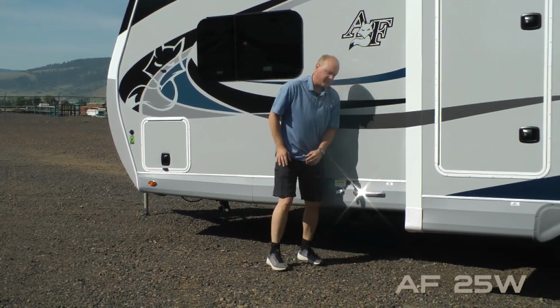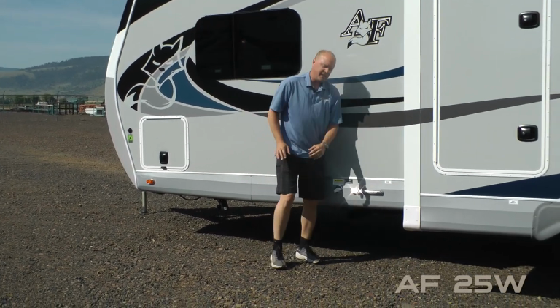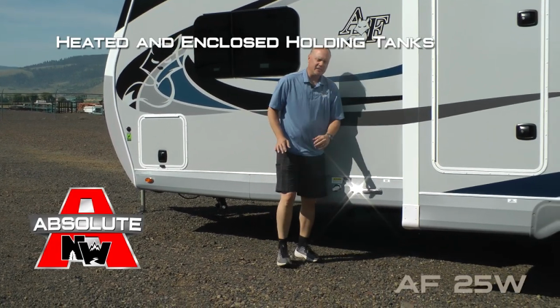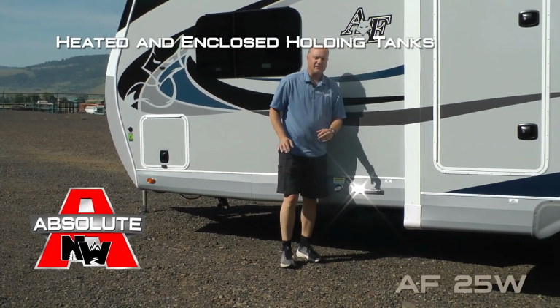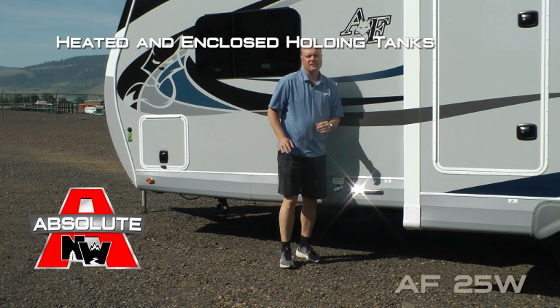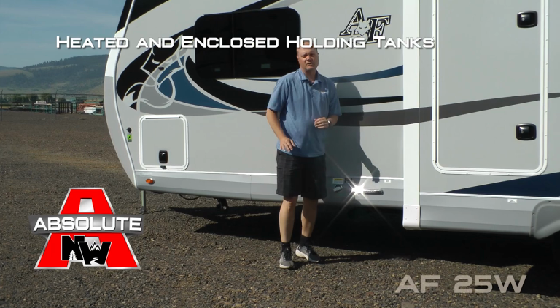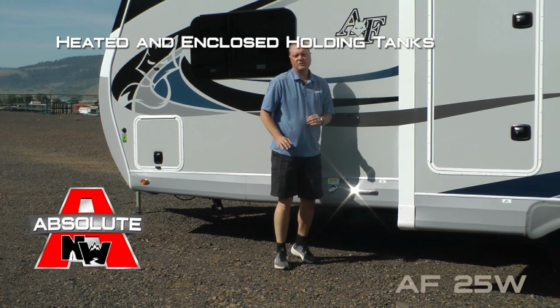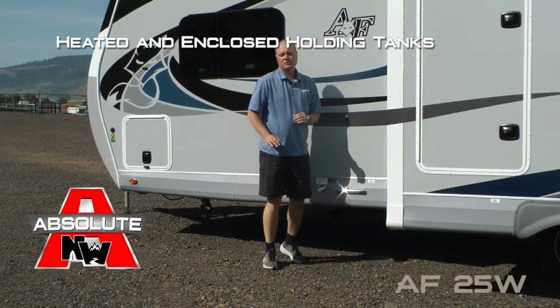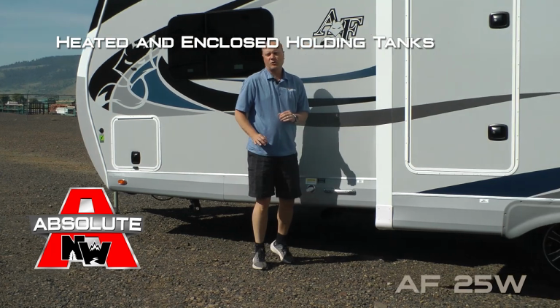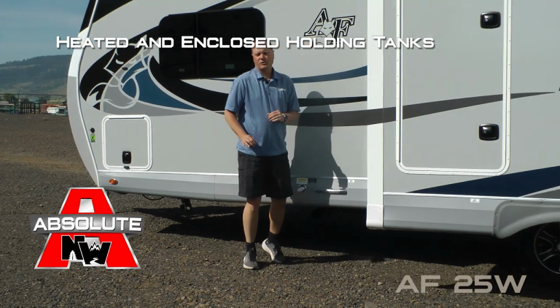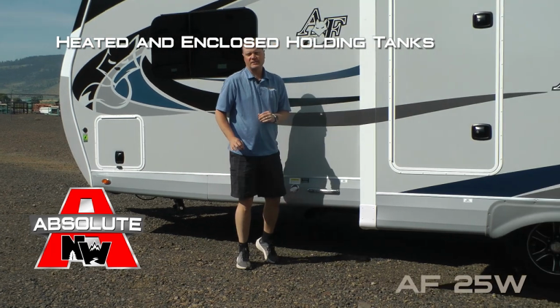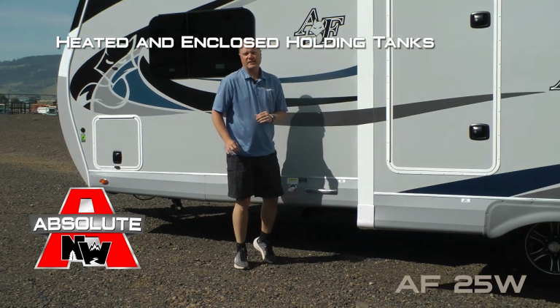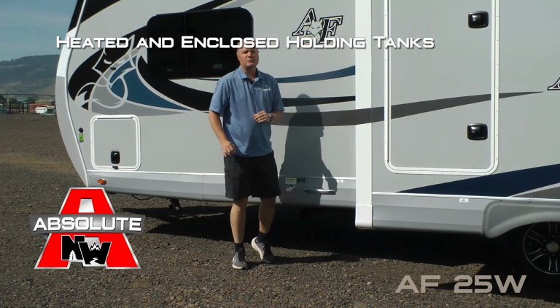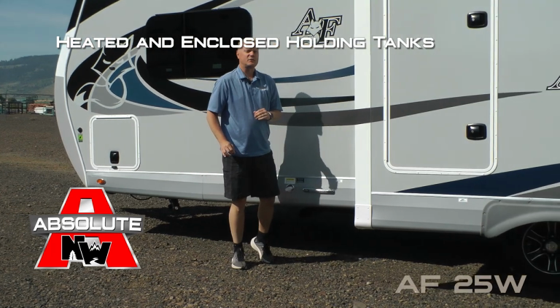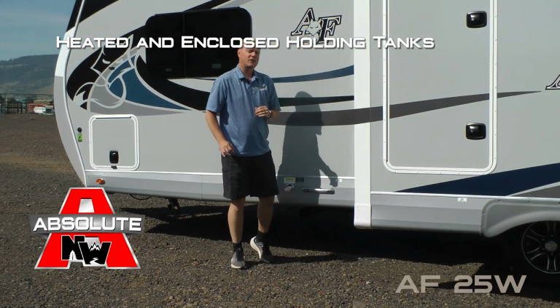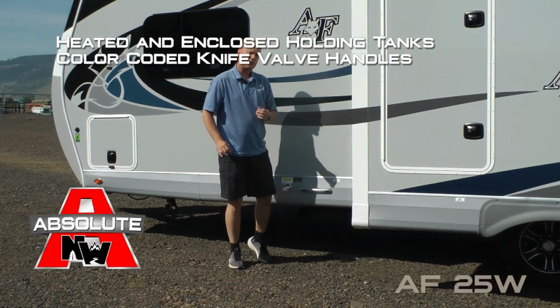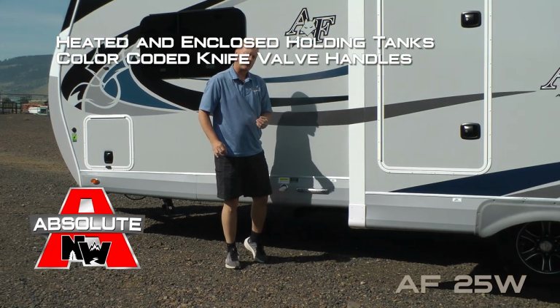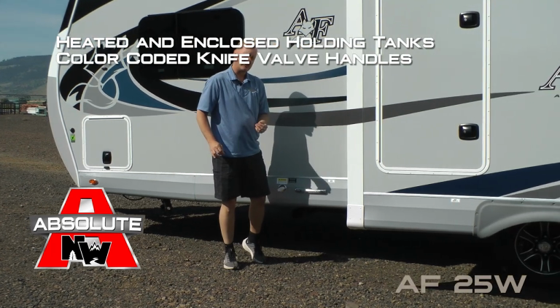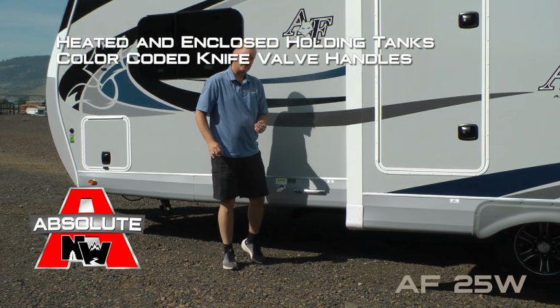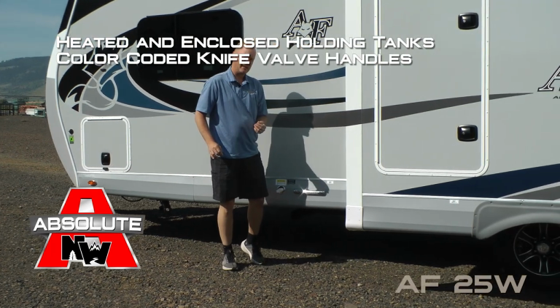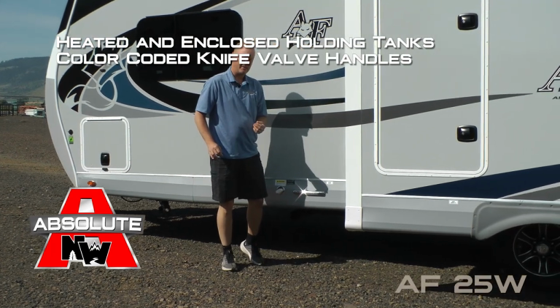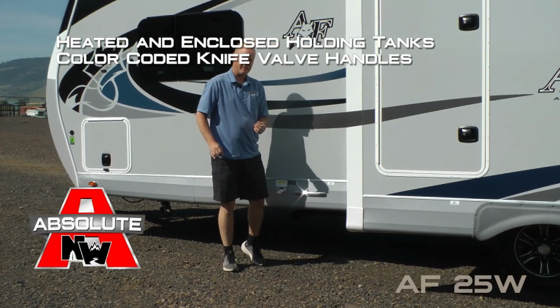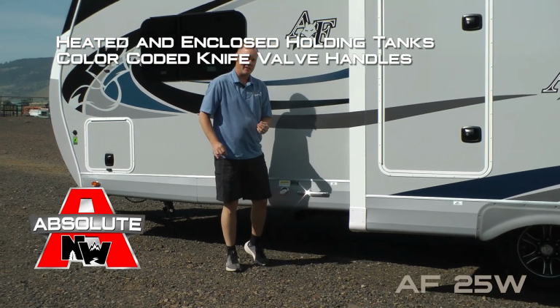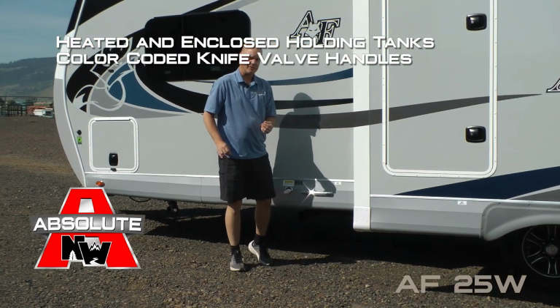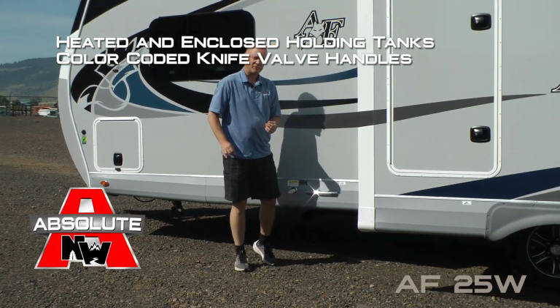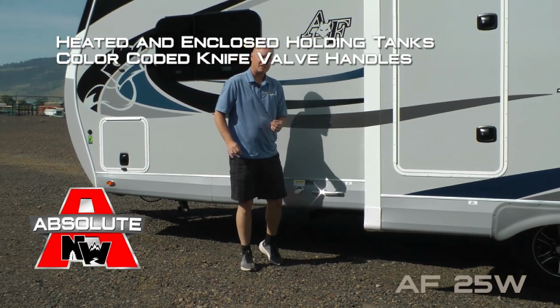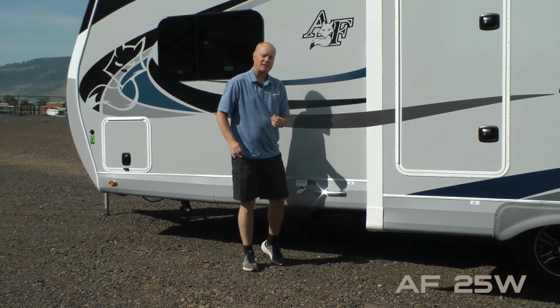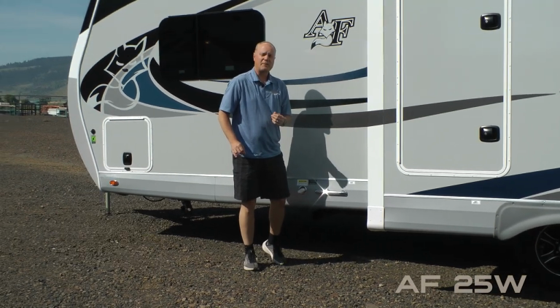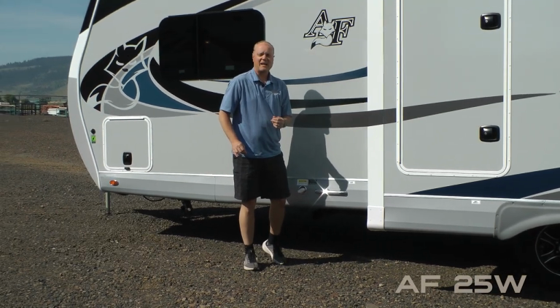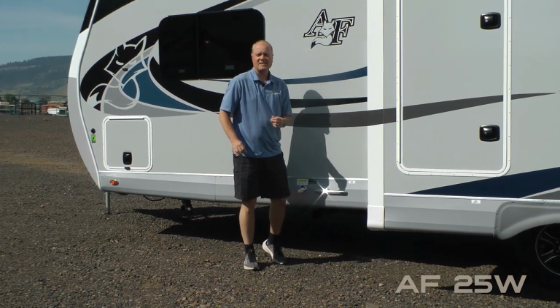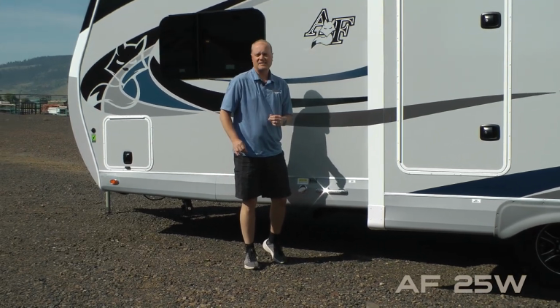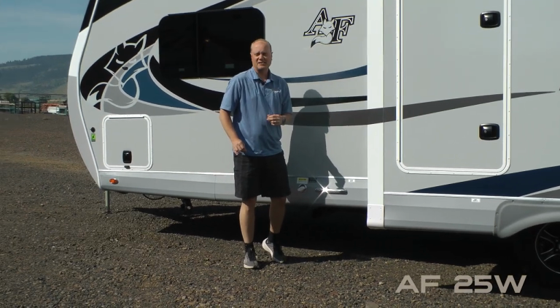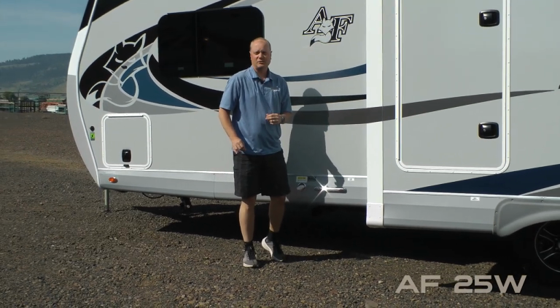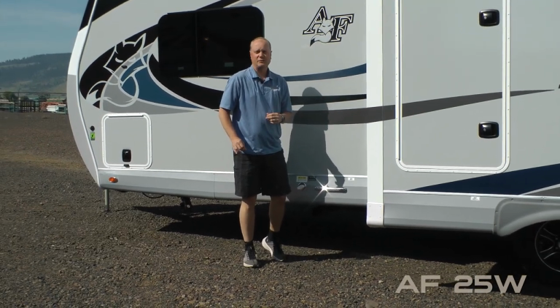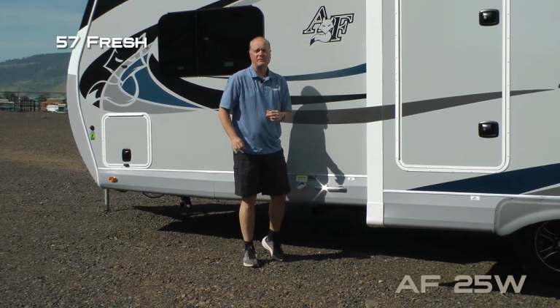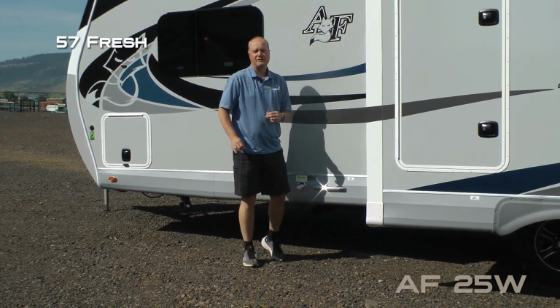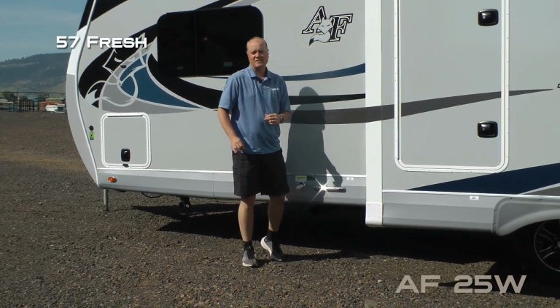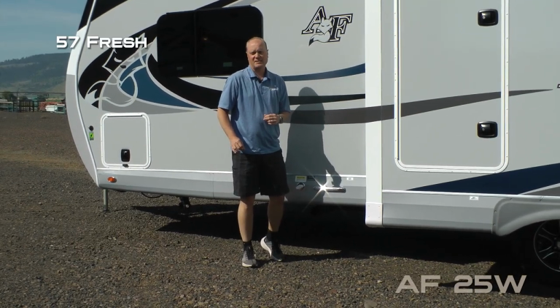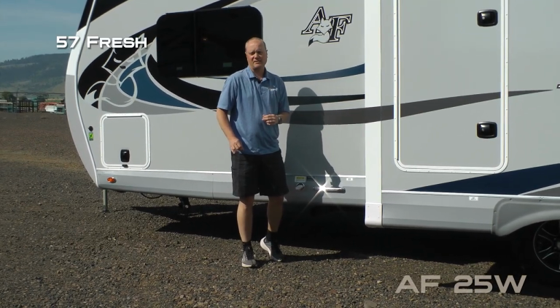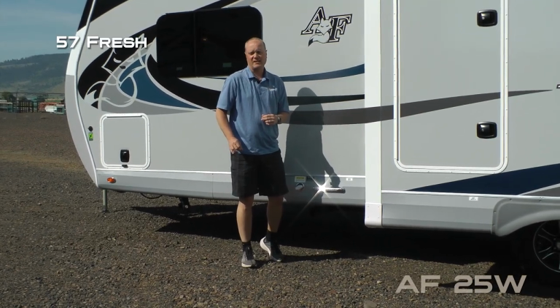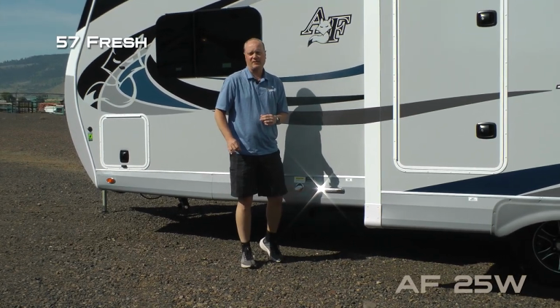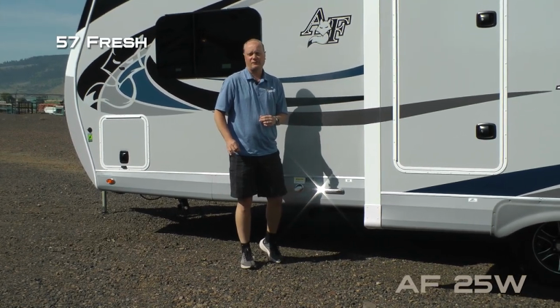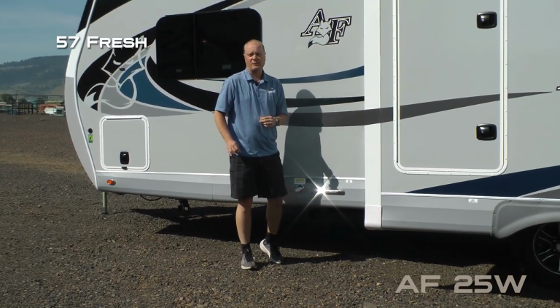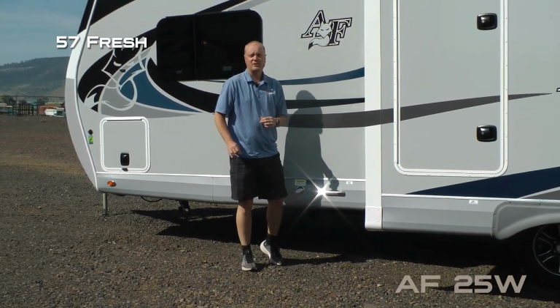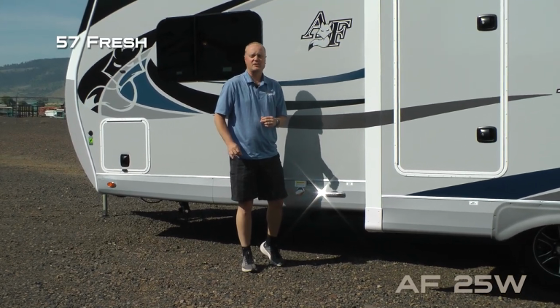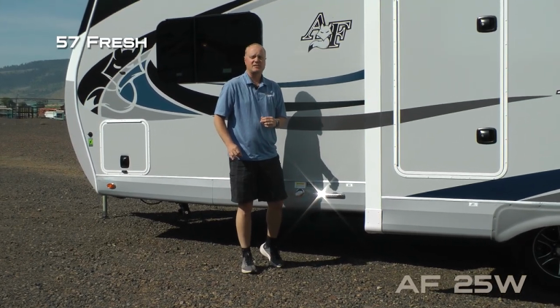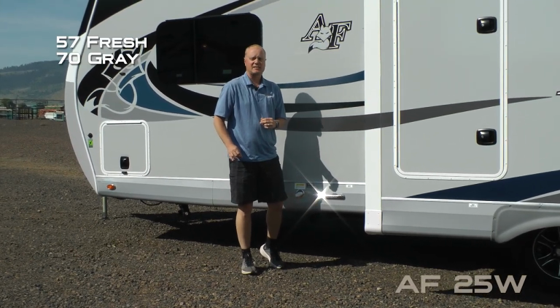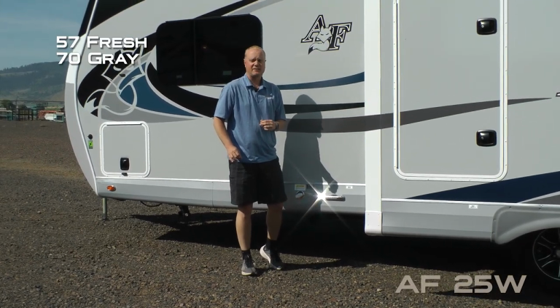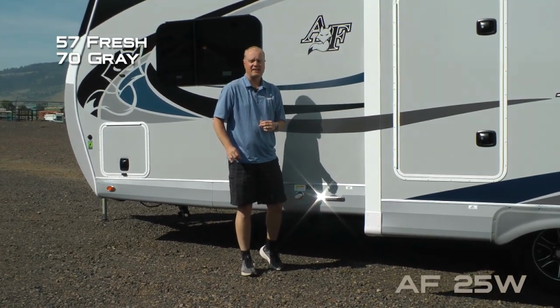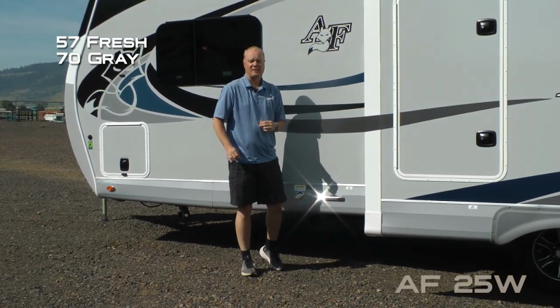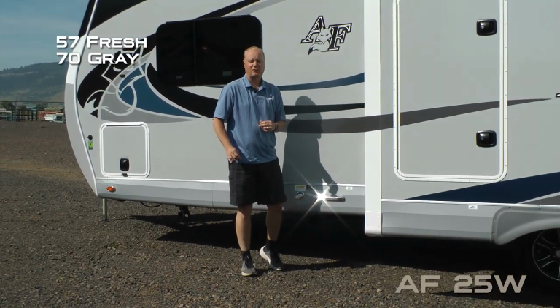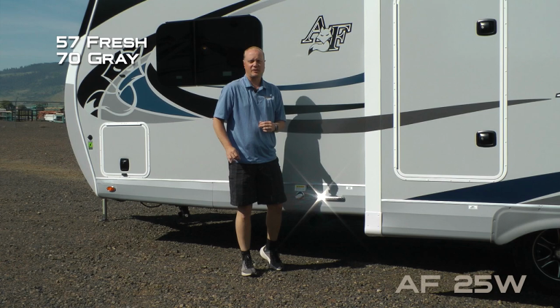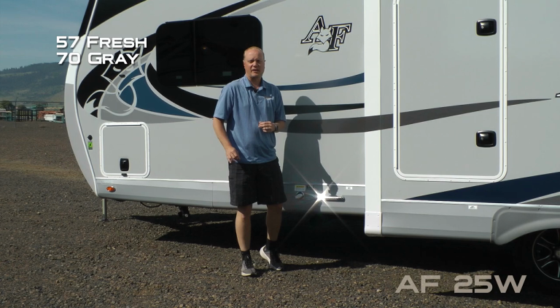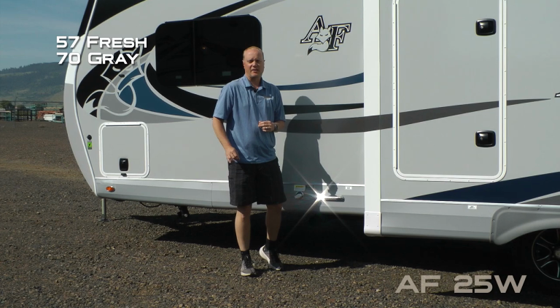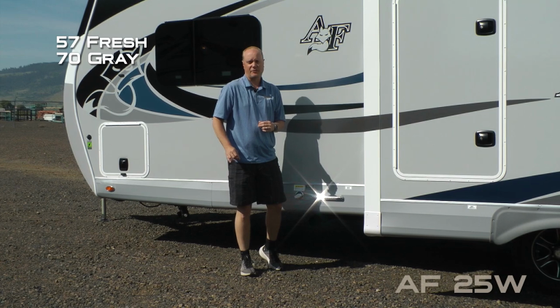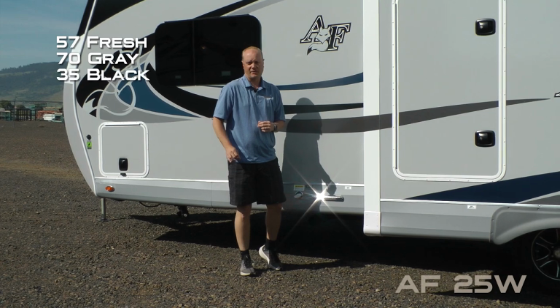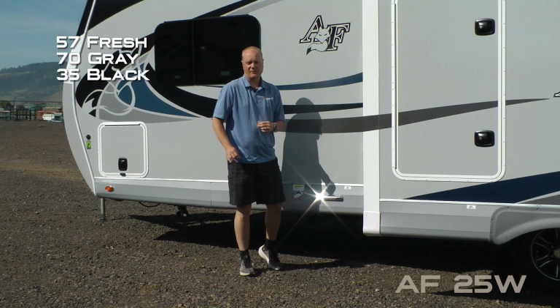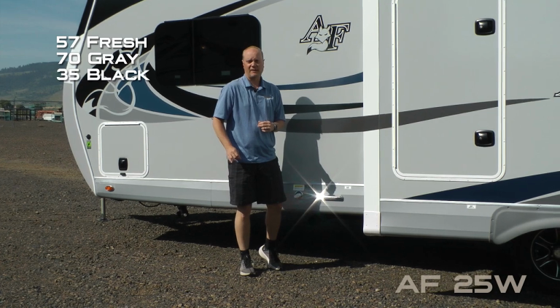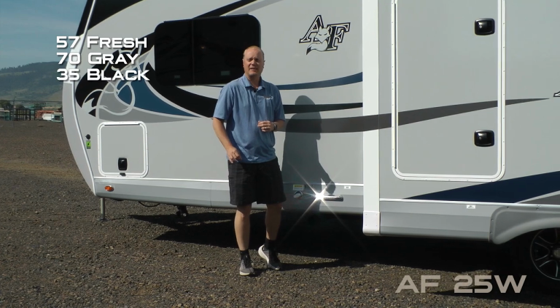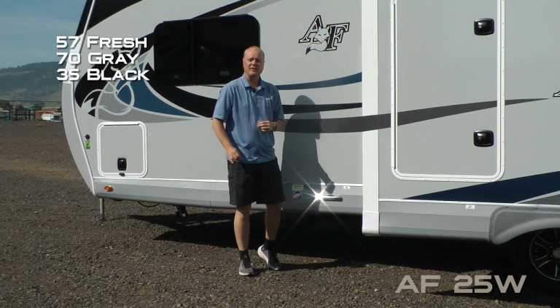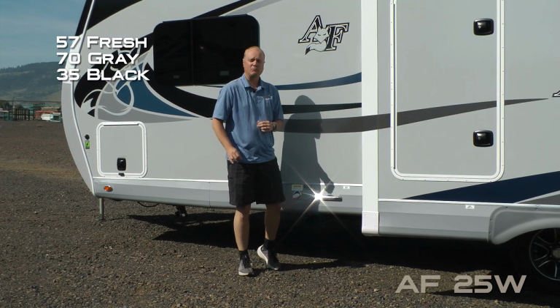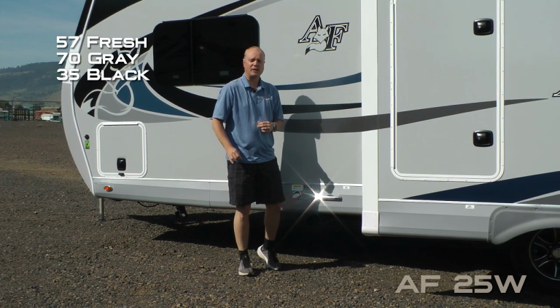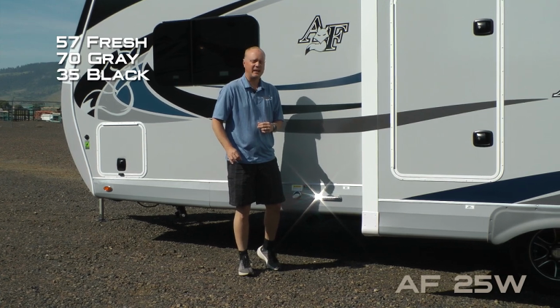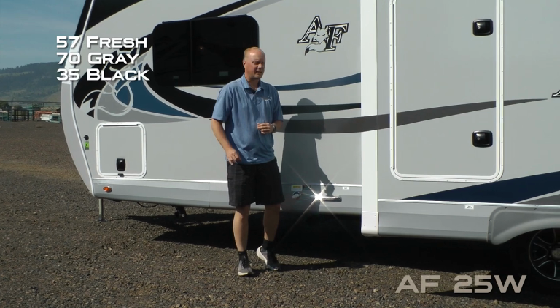Heated and enclosed holding tanks with color-coded knife-out handles. Capacities include 57-gallon fresh, 70-gallon gray and 35-gallon black.